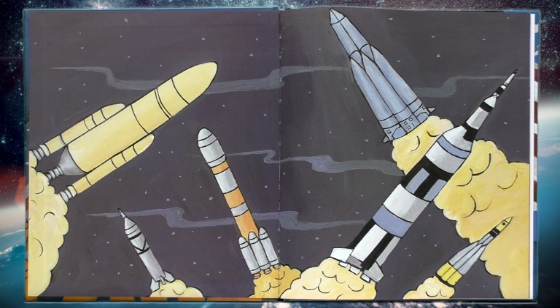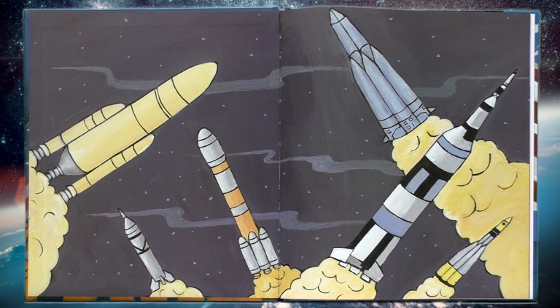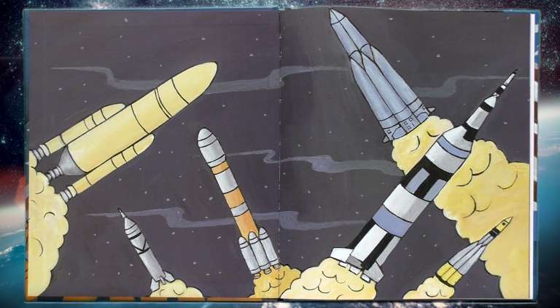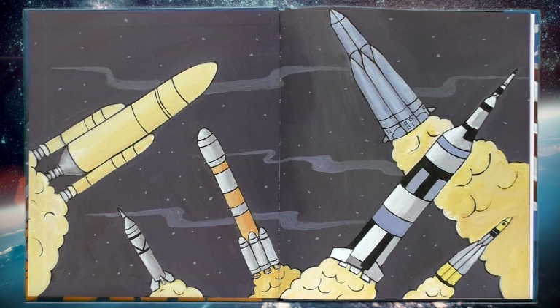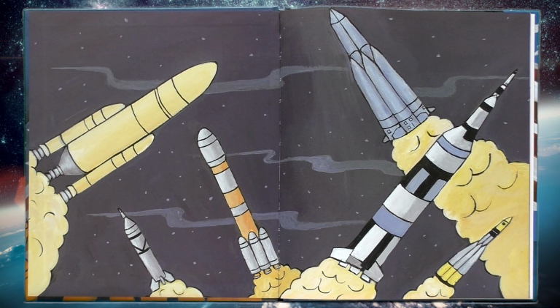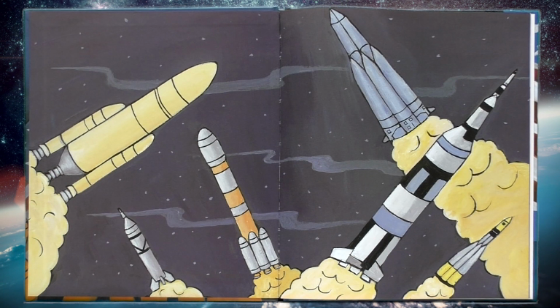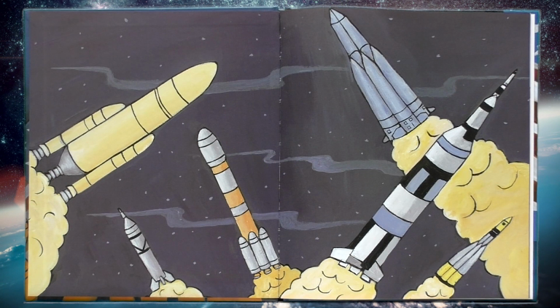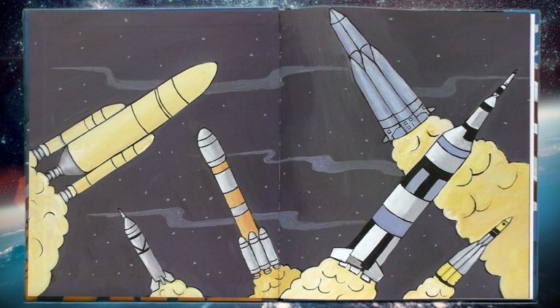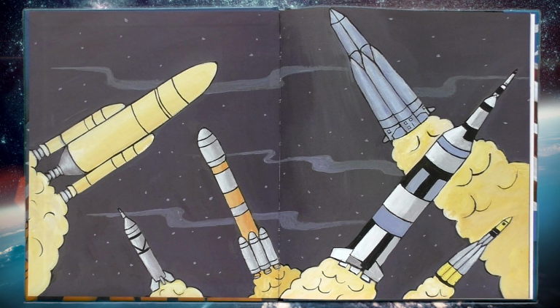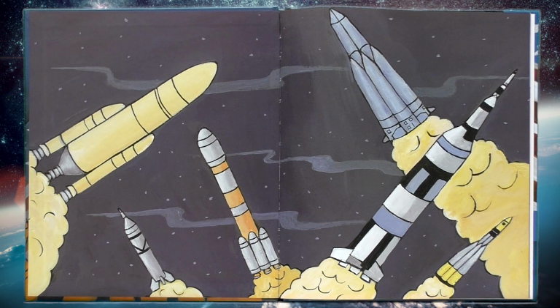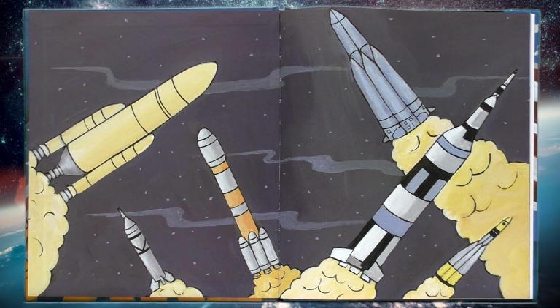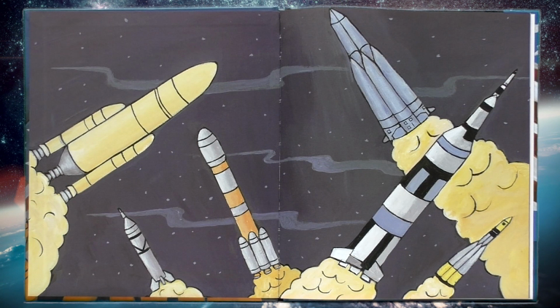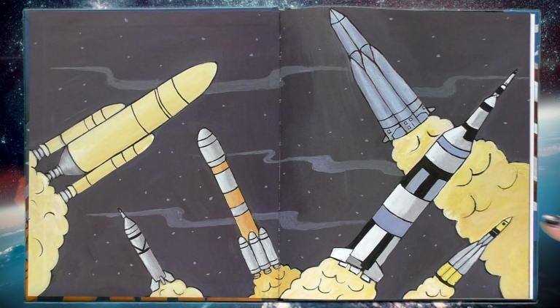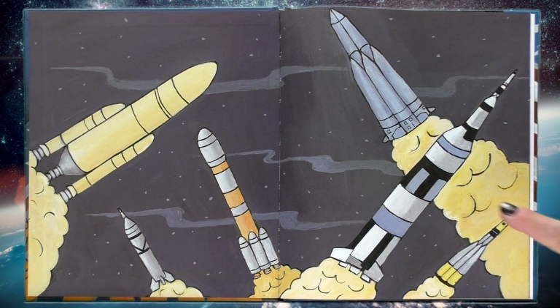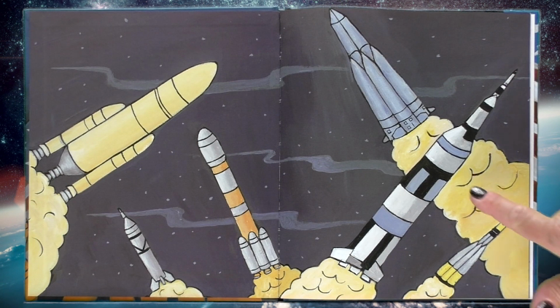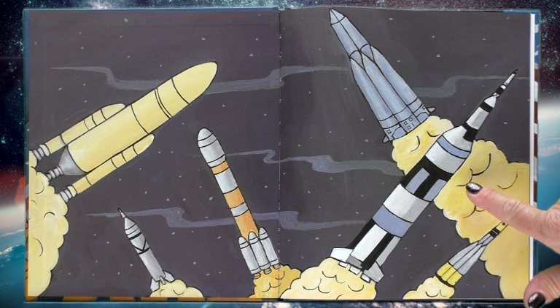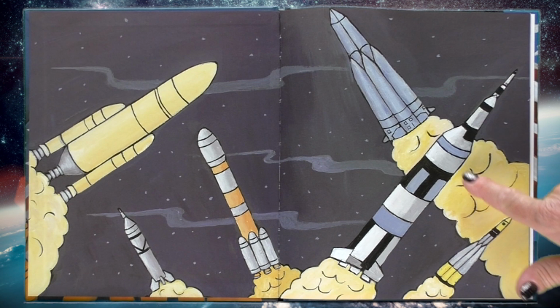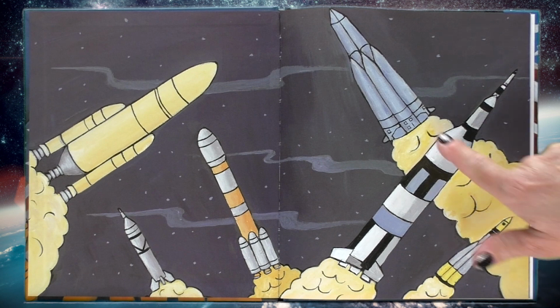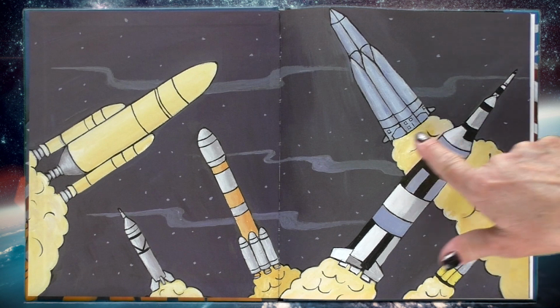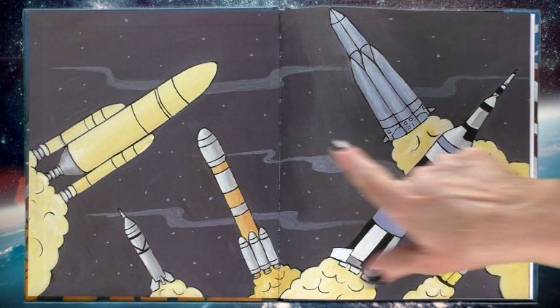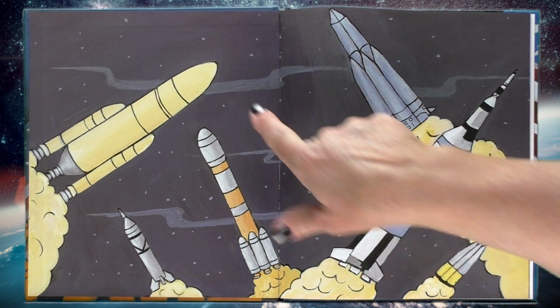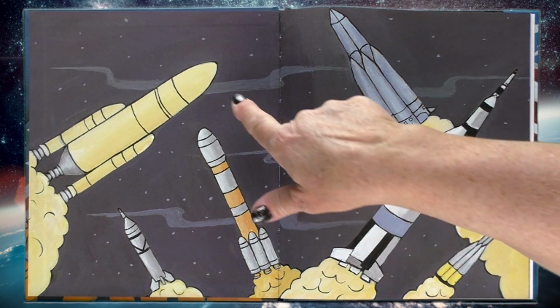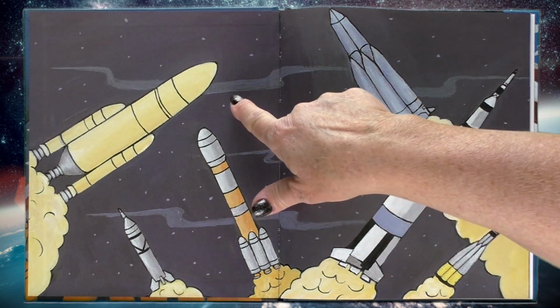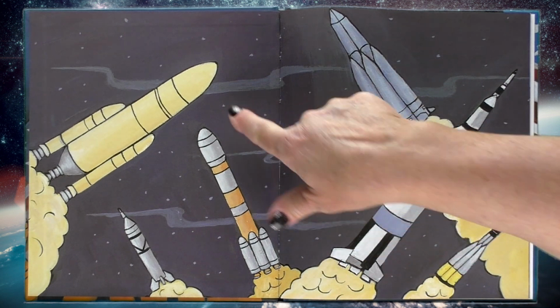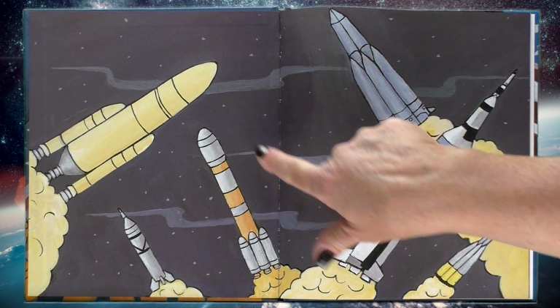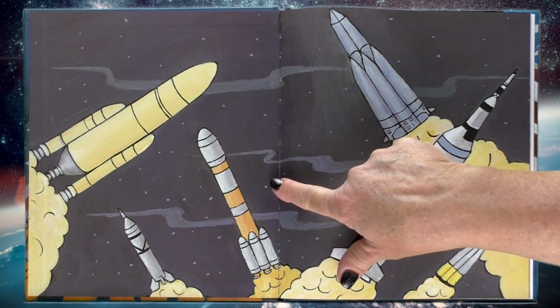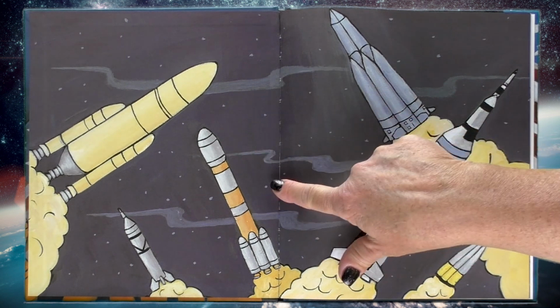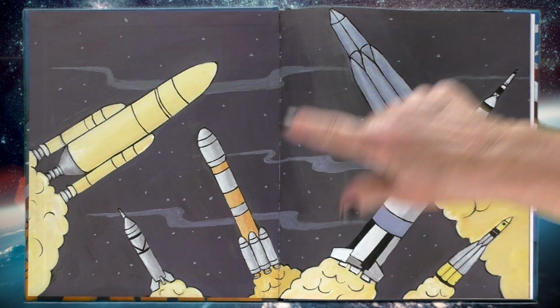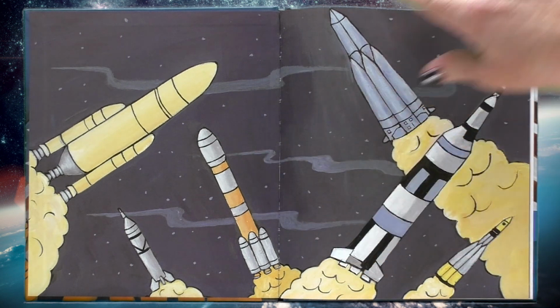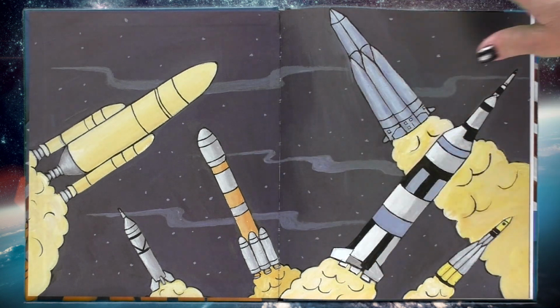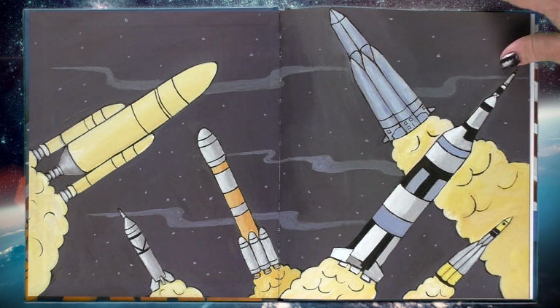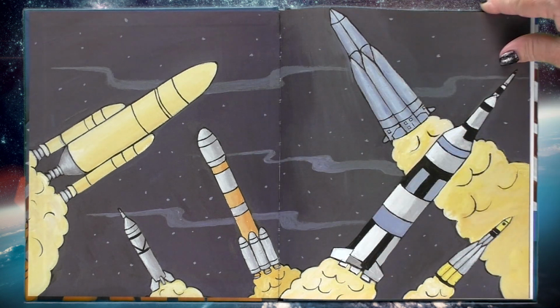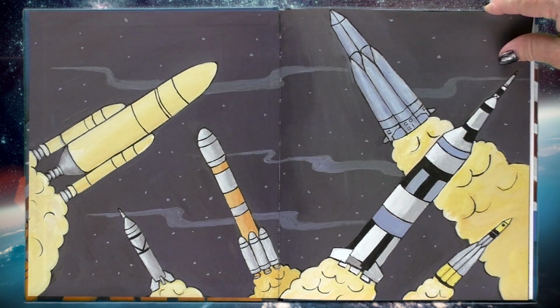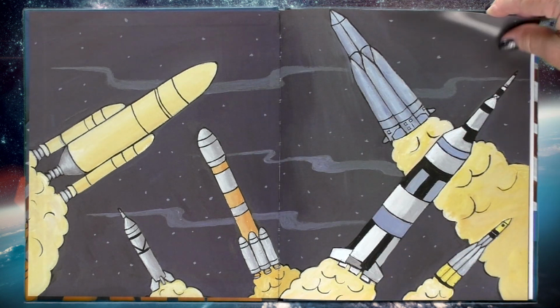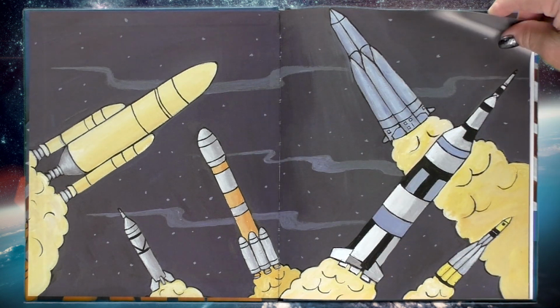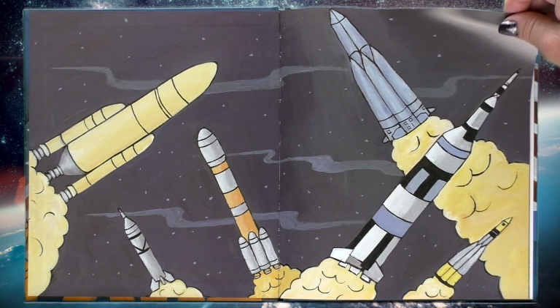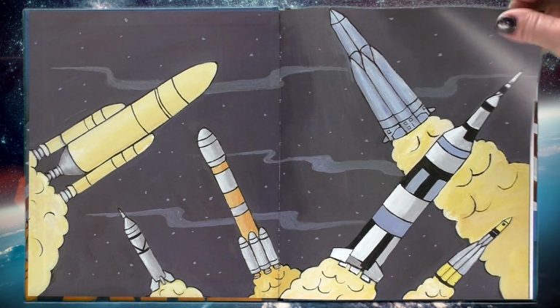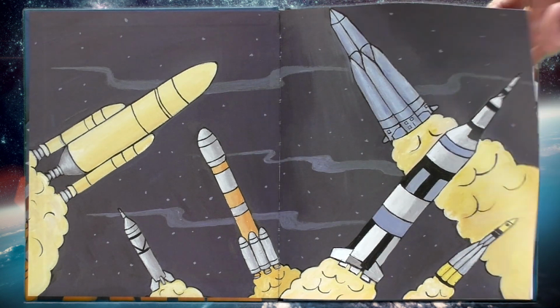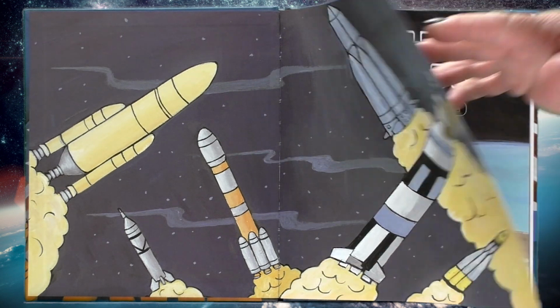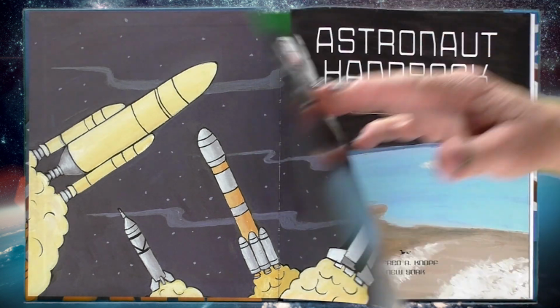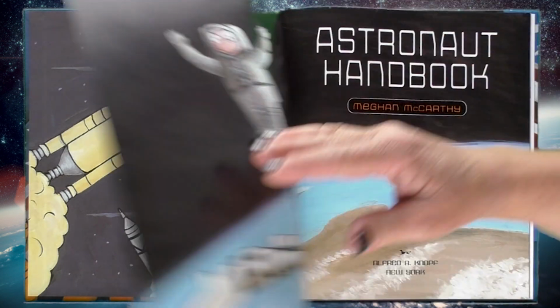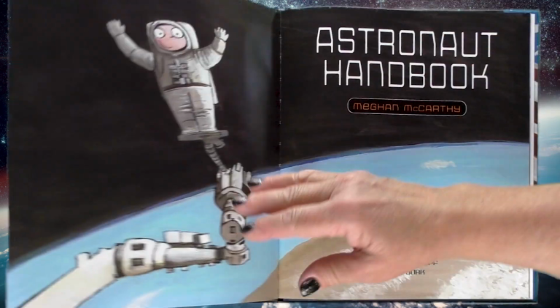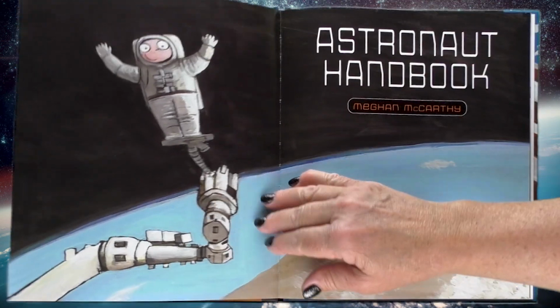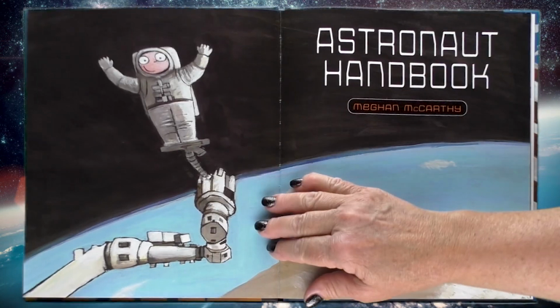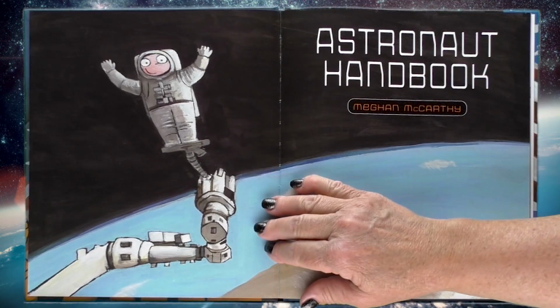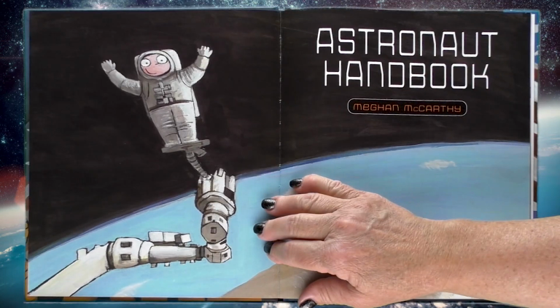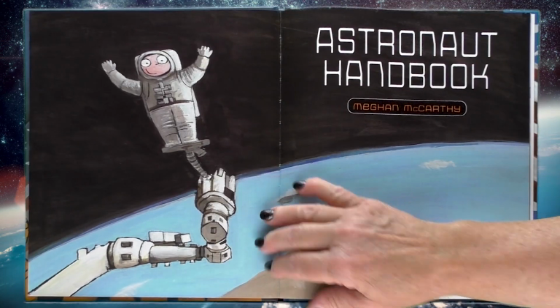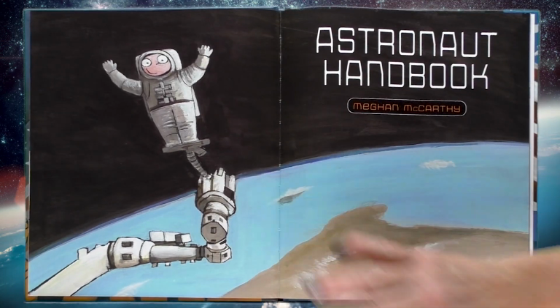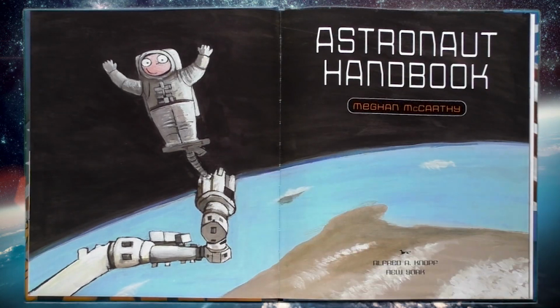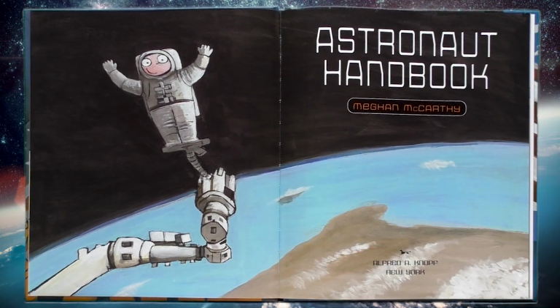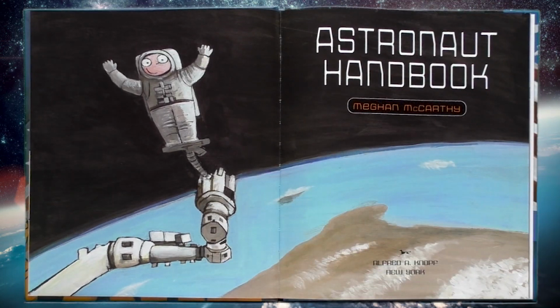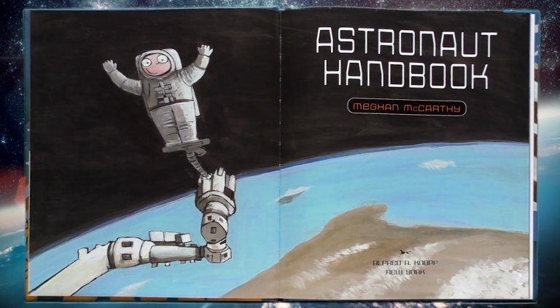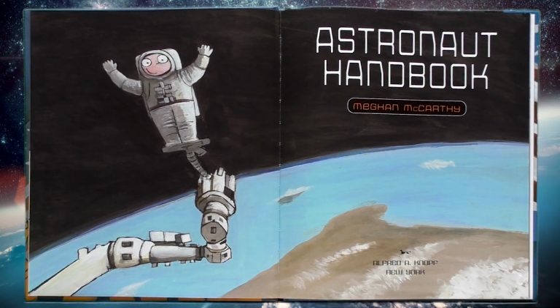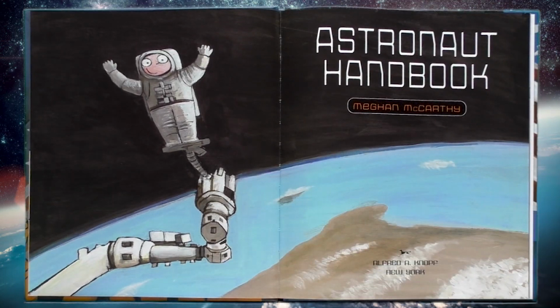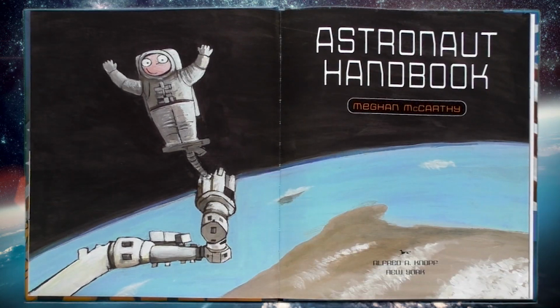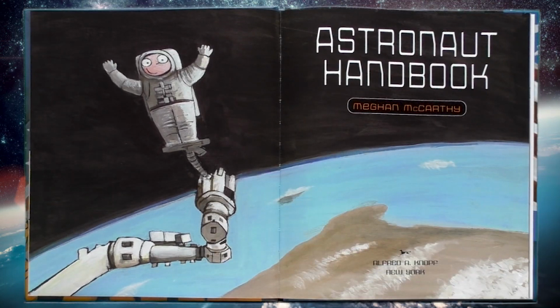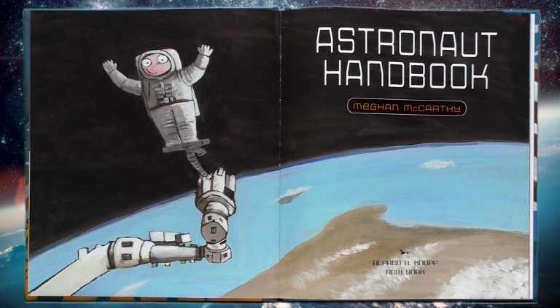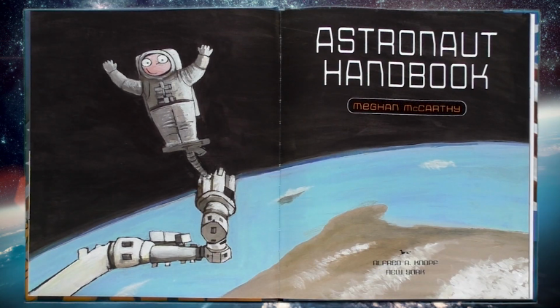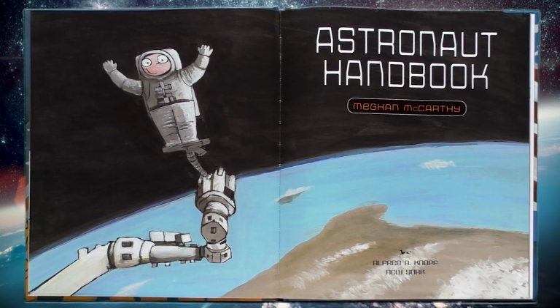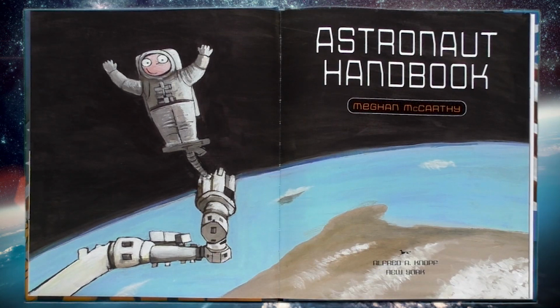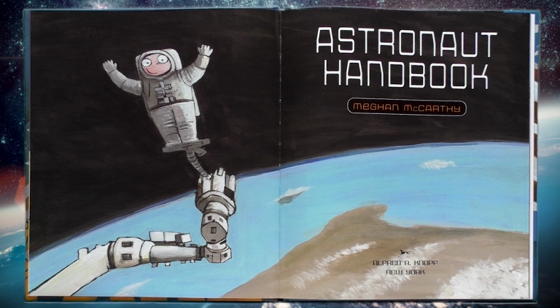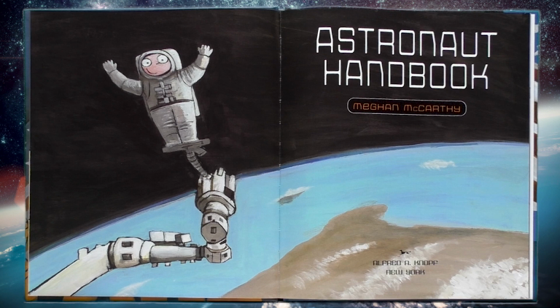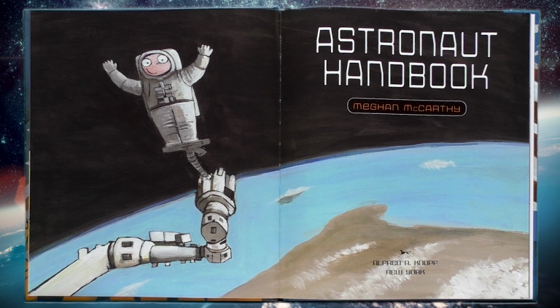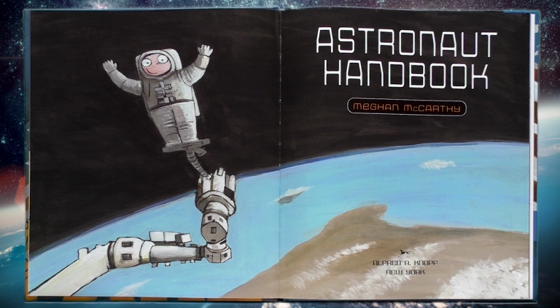Oh look bookworms! Look at all the different rockets! Someone's taking a spacewalk!